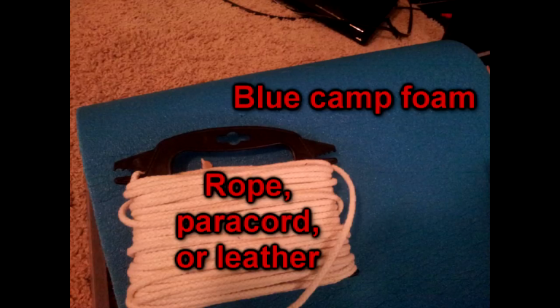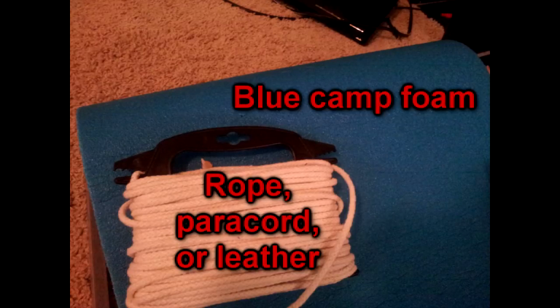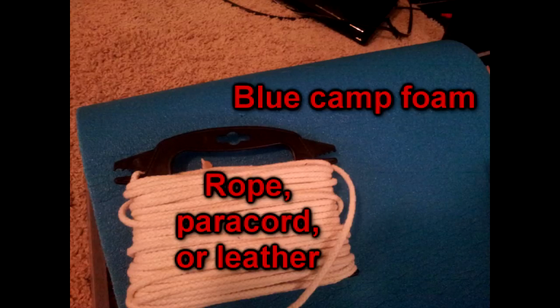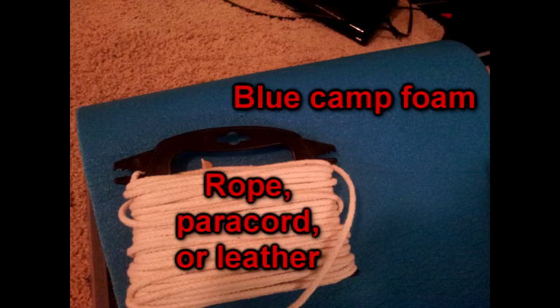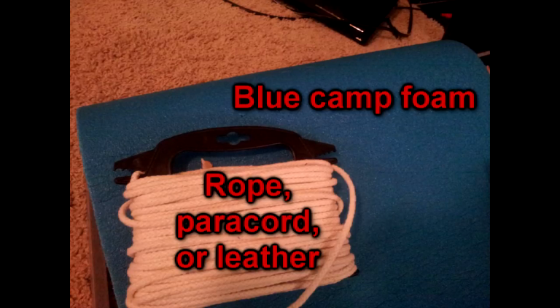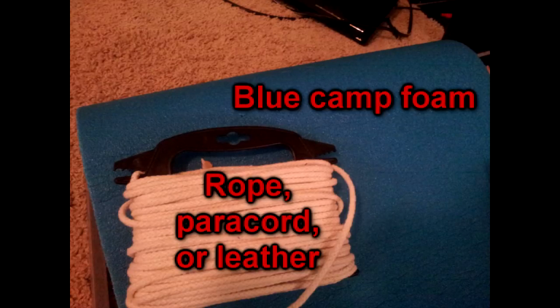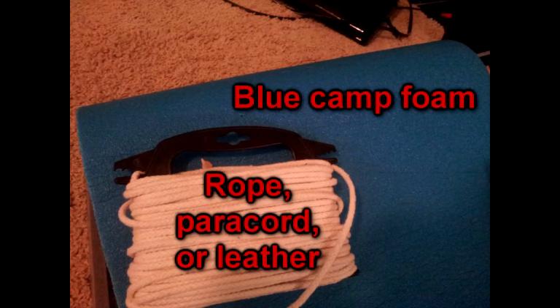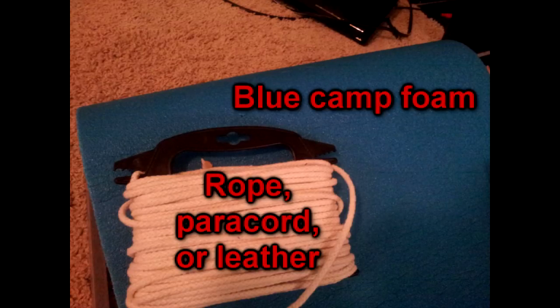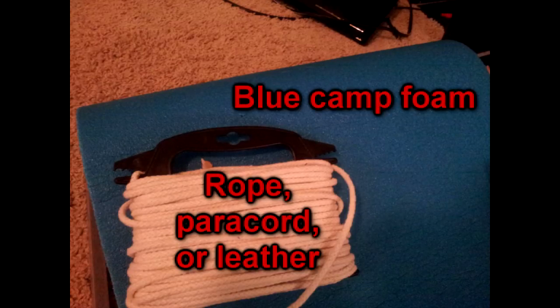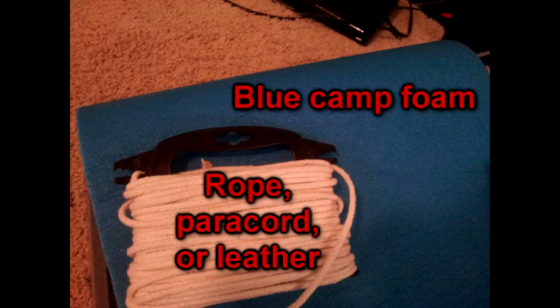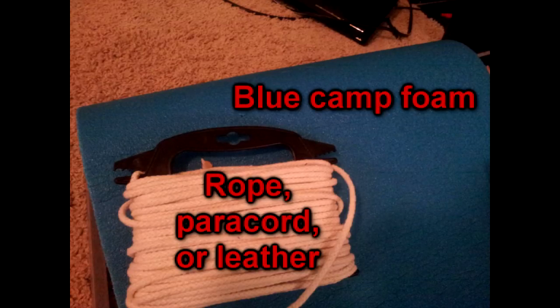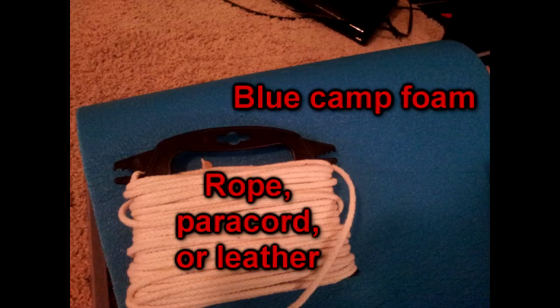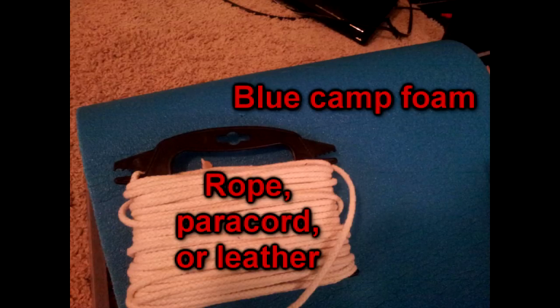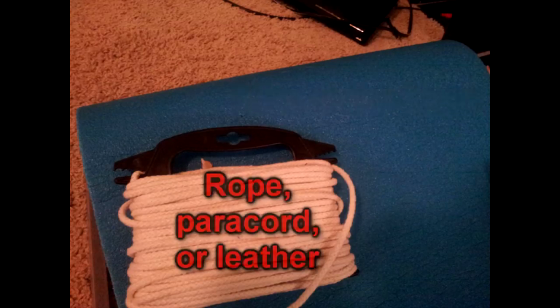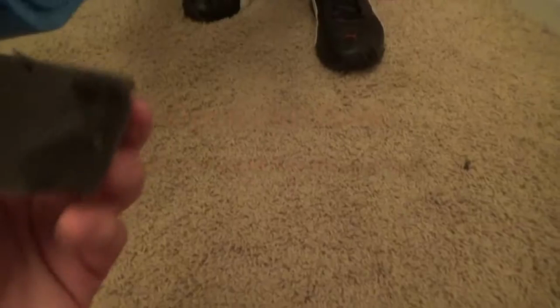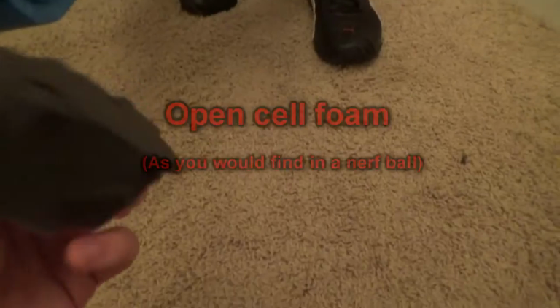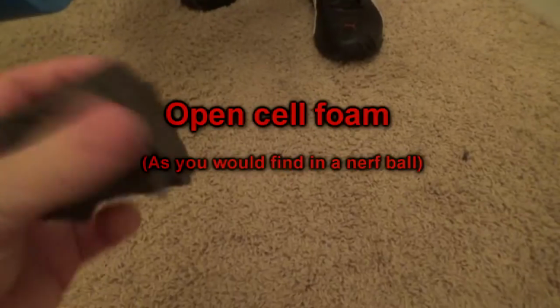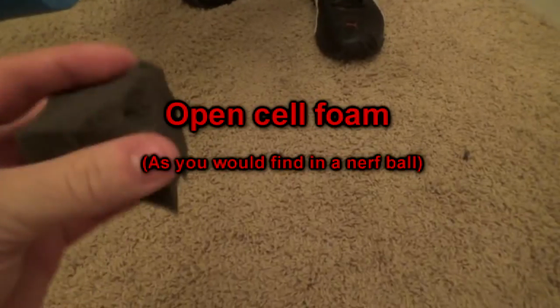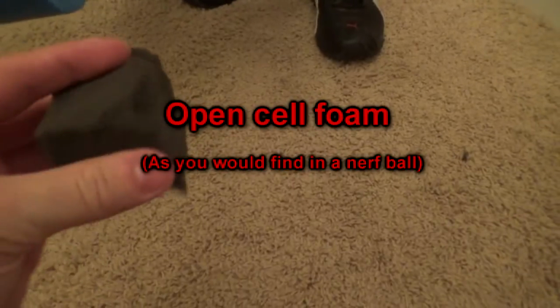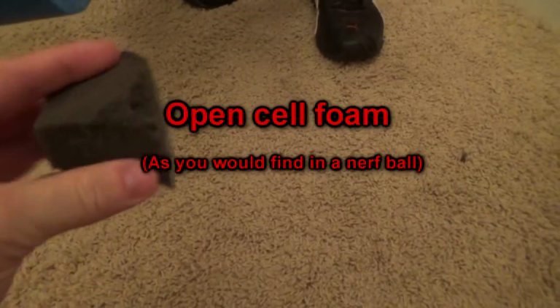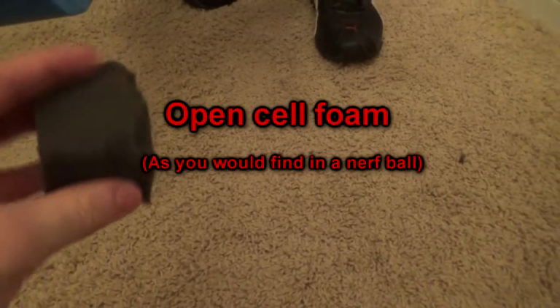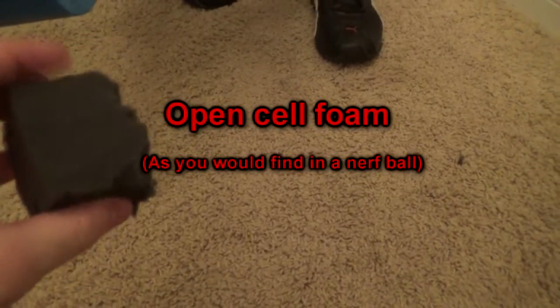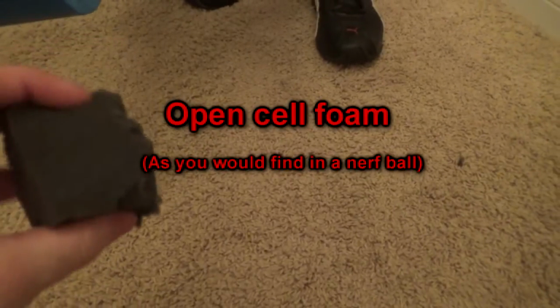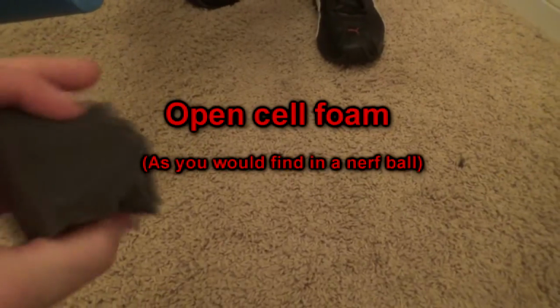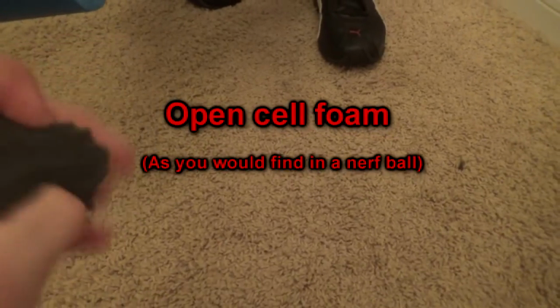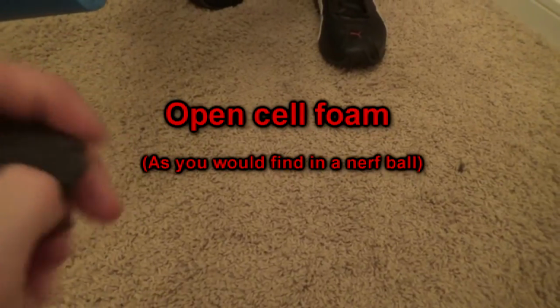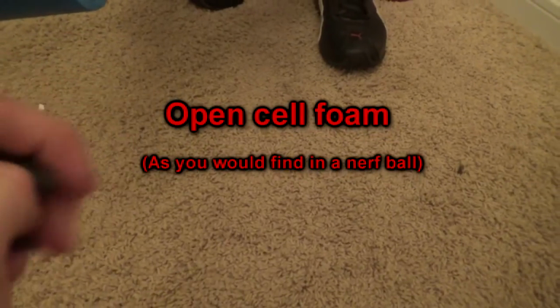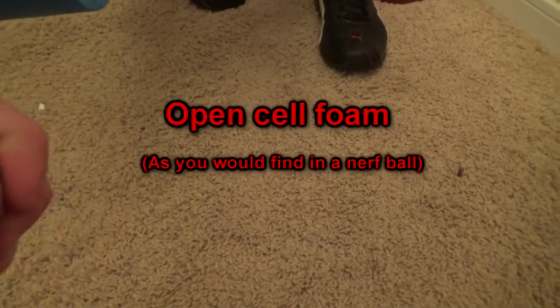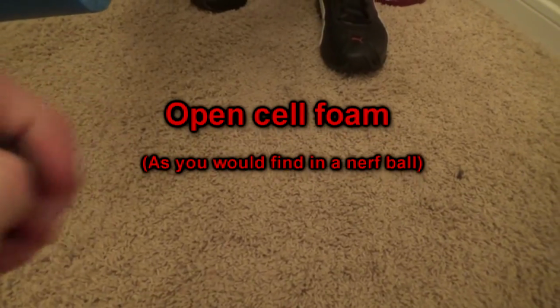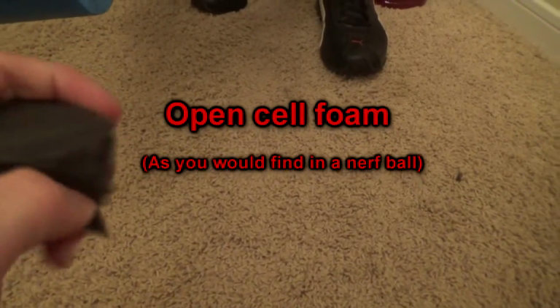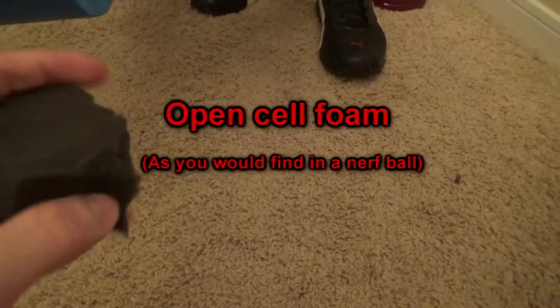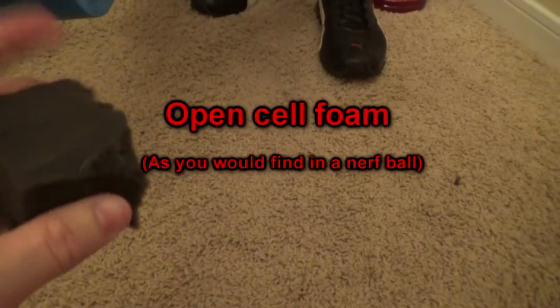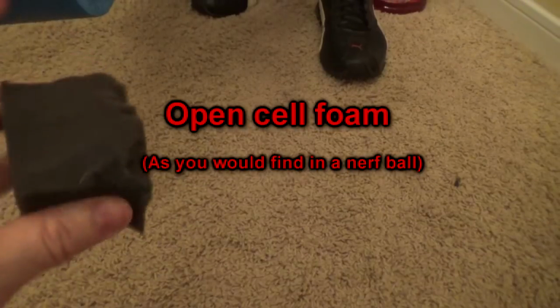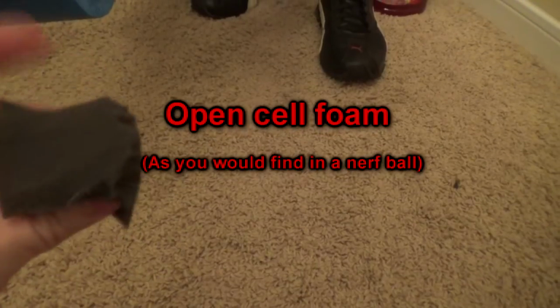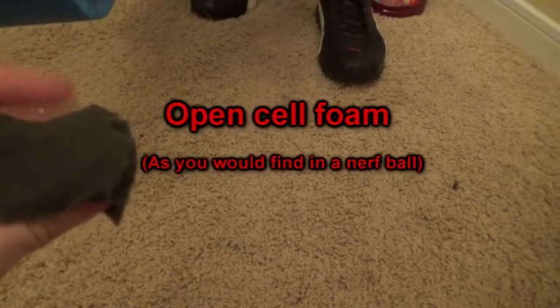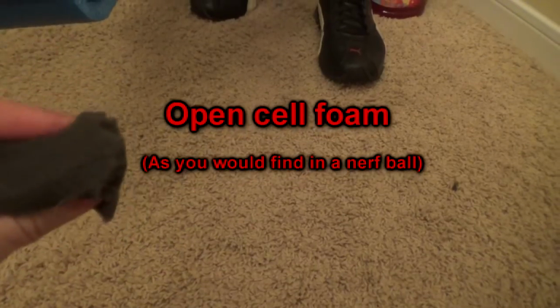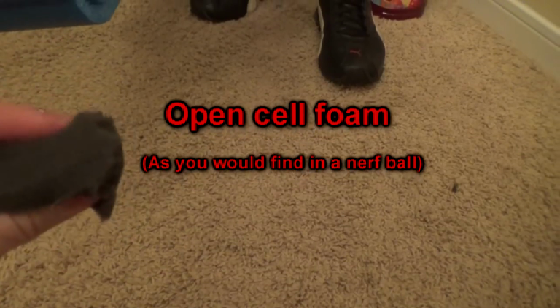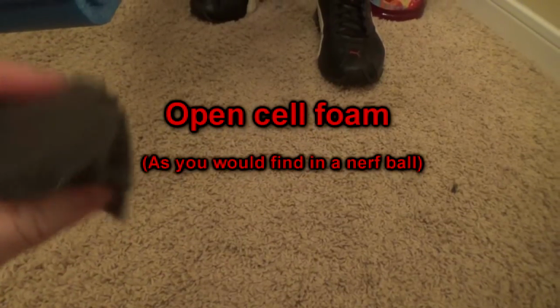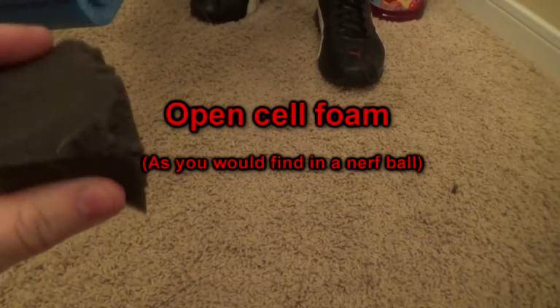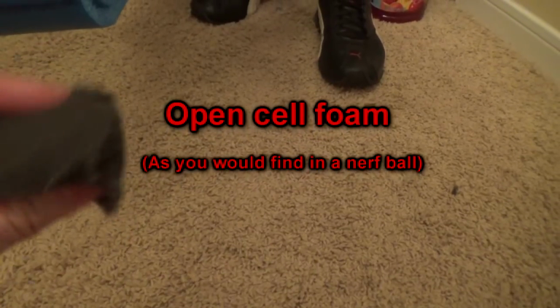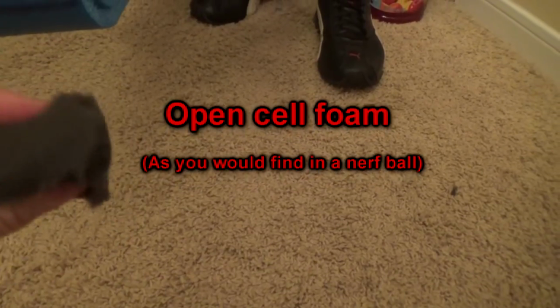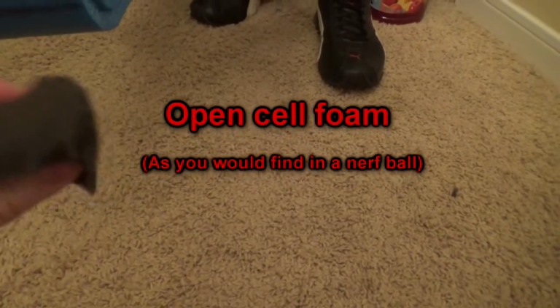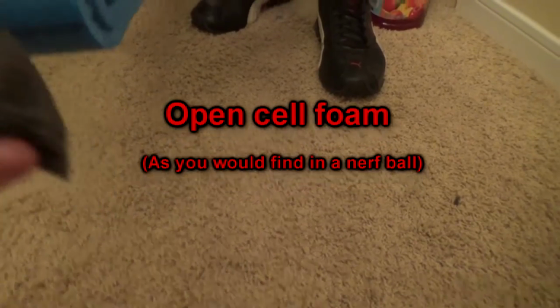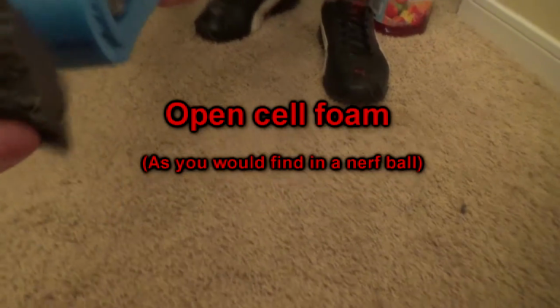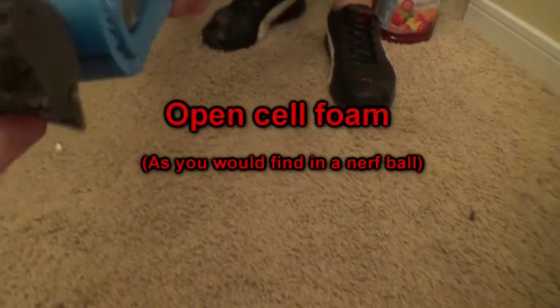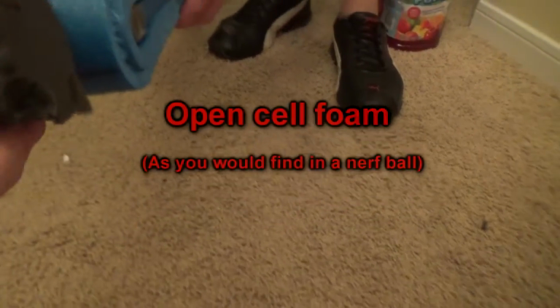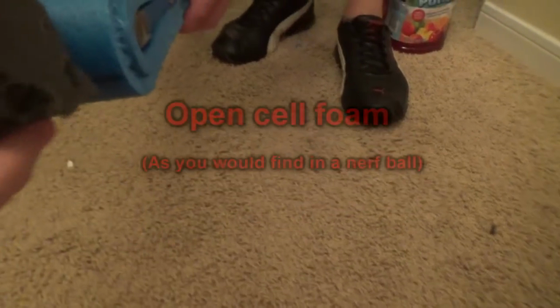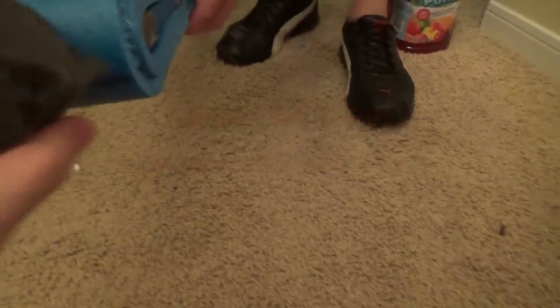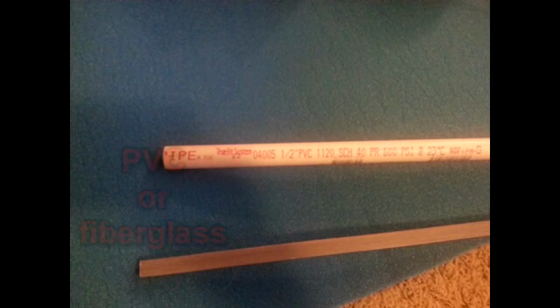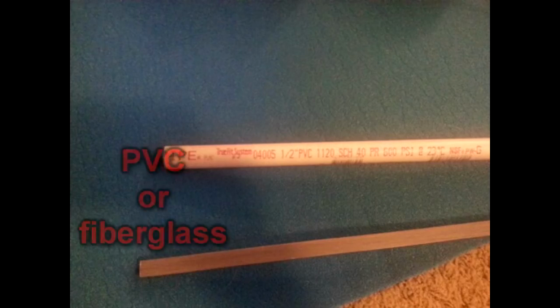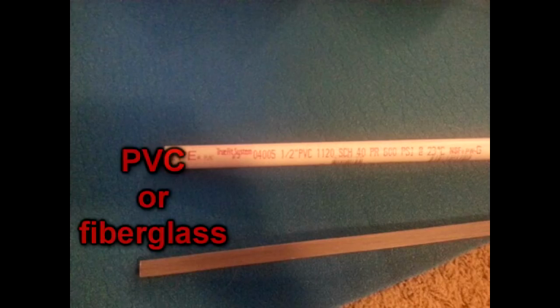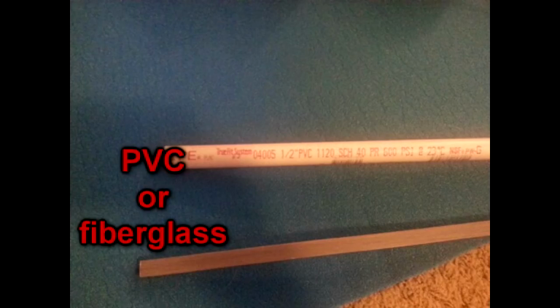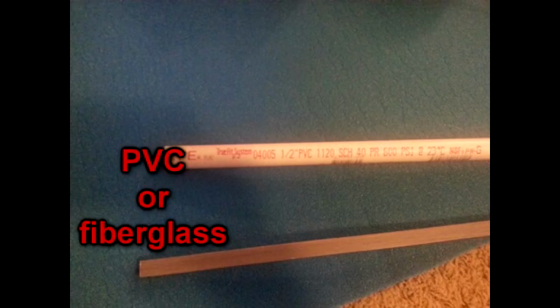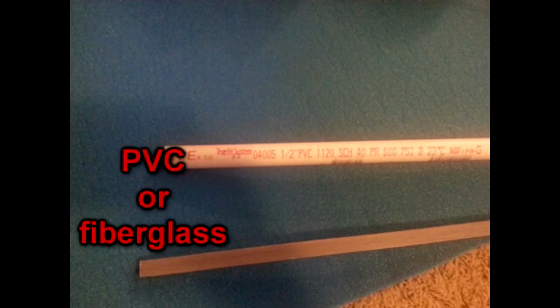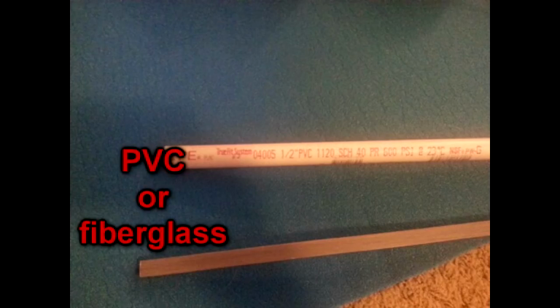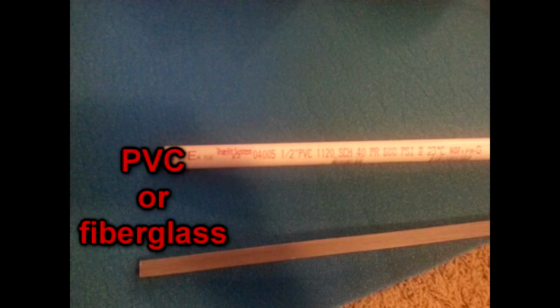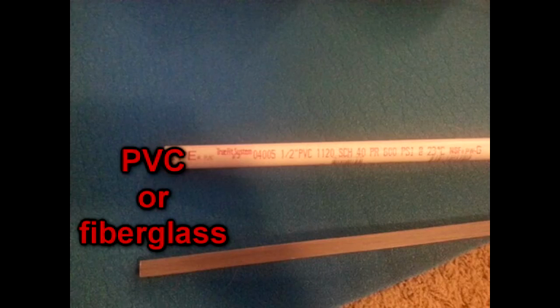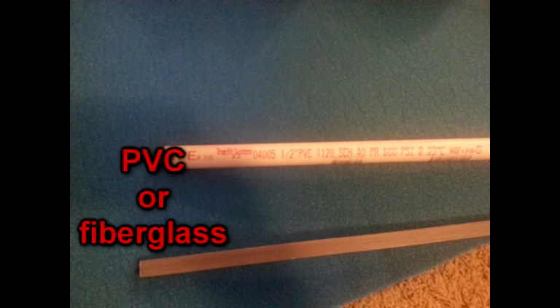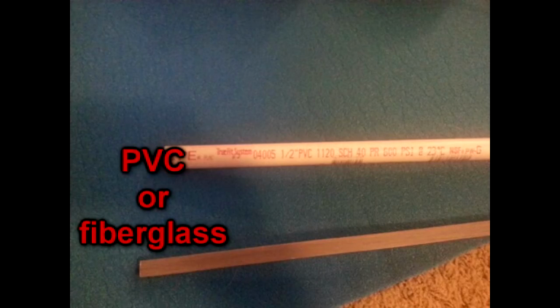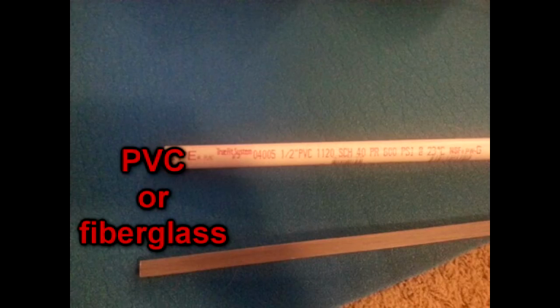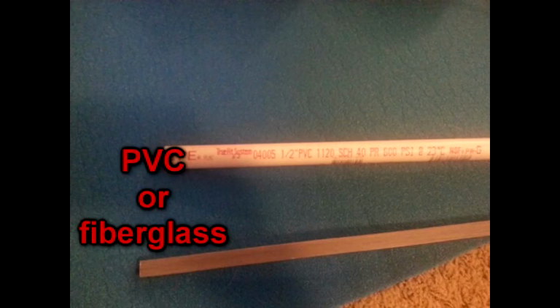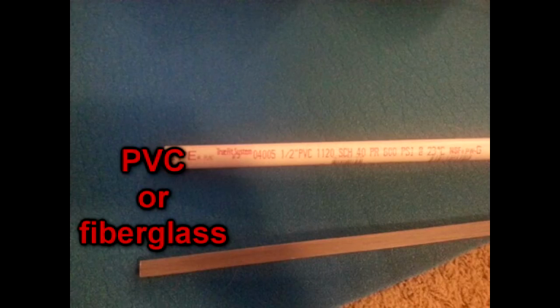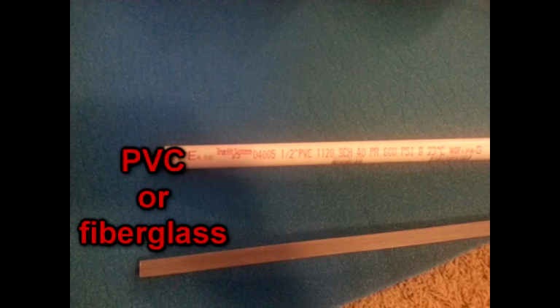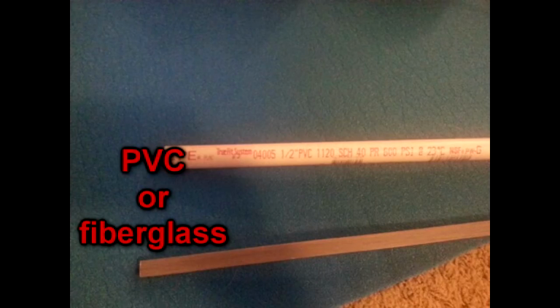Blue camp foam. For extra safety, we're going to apply some open cell foam. PVC or fiberglass.